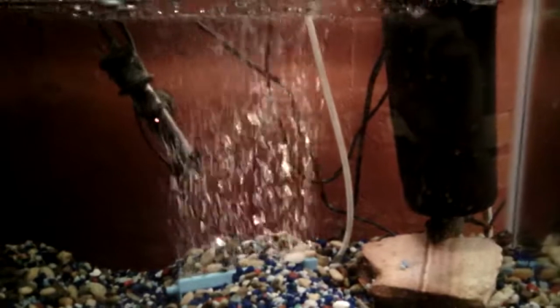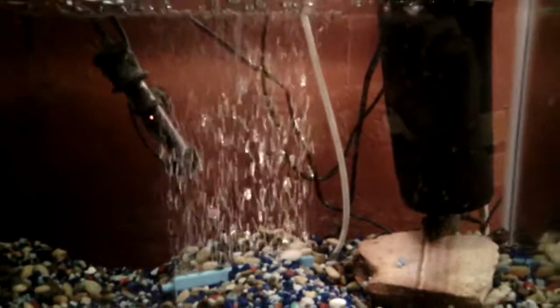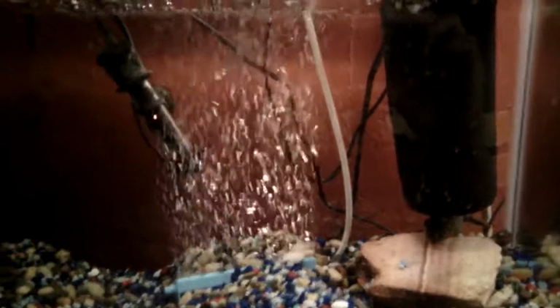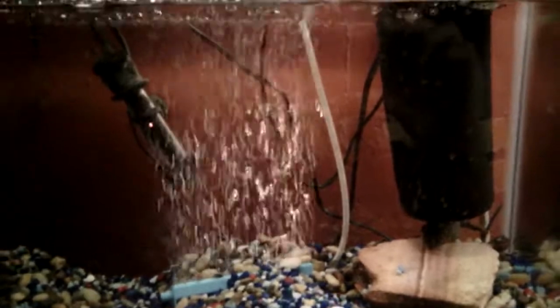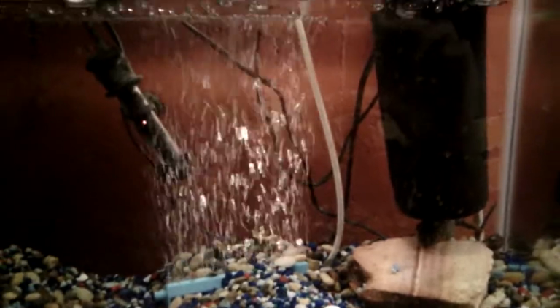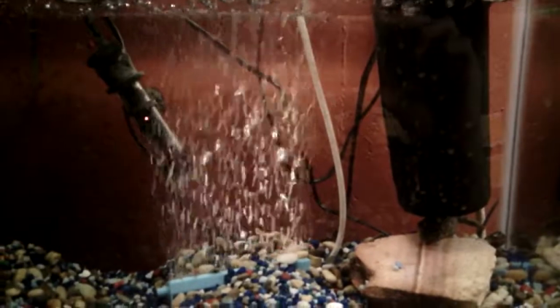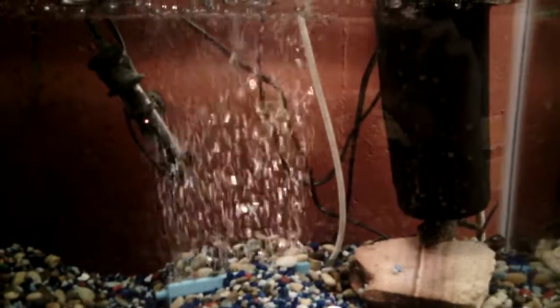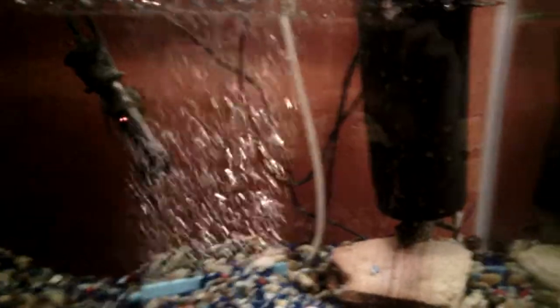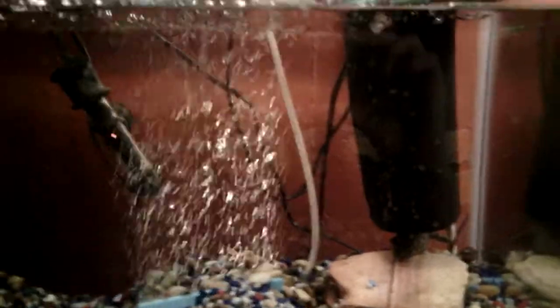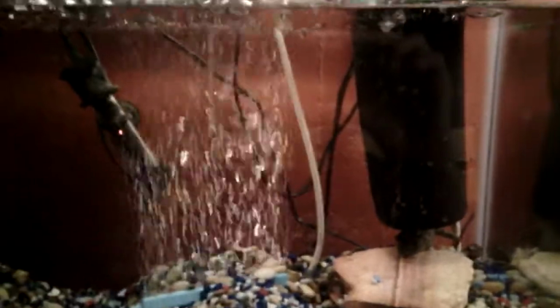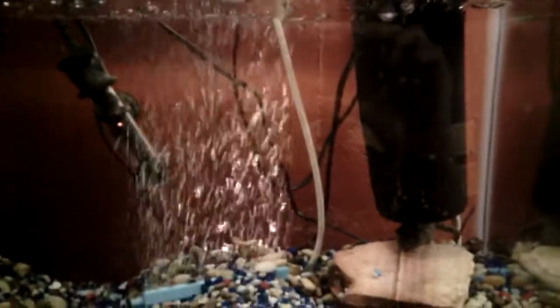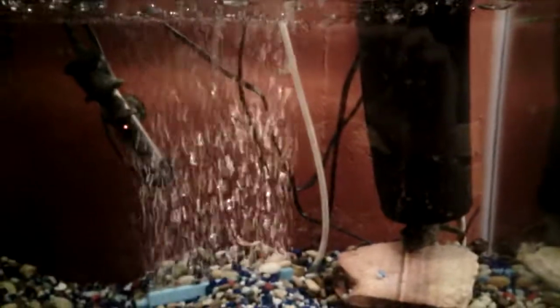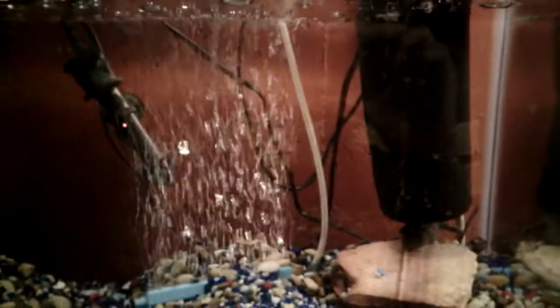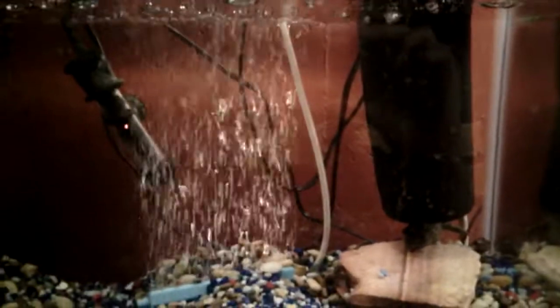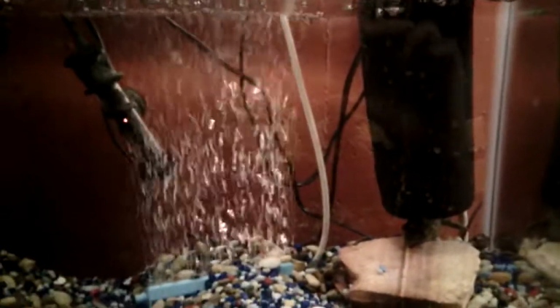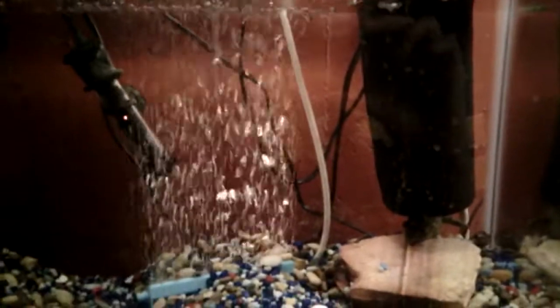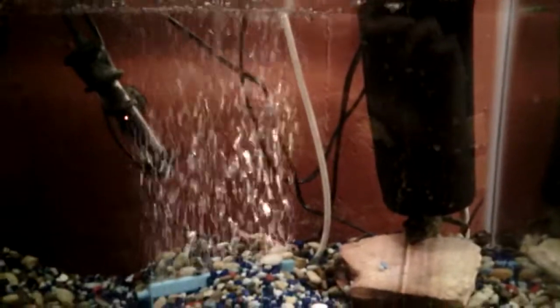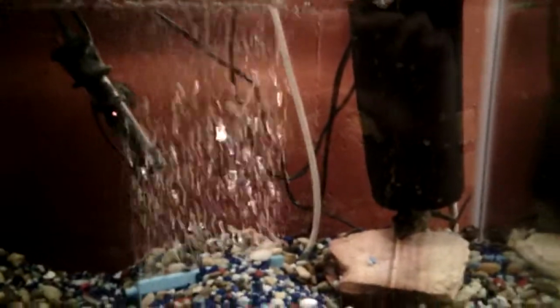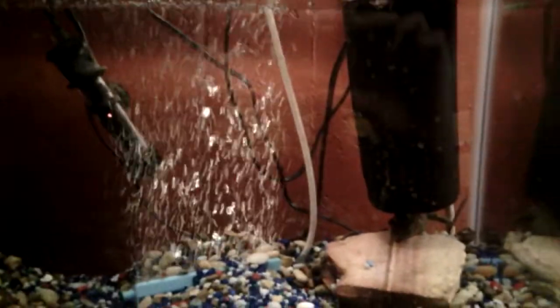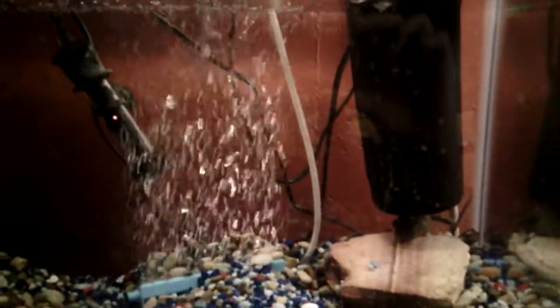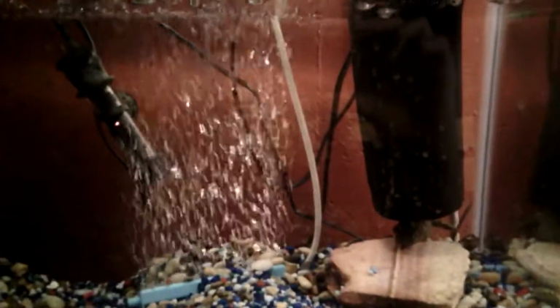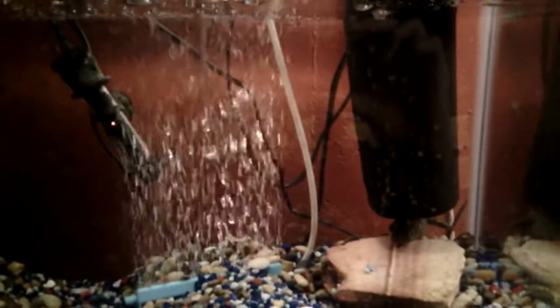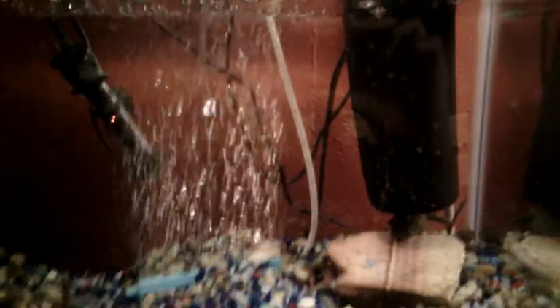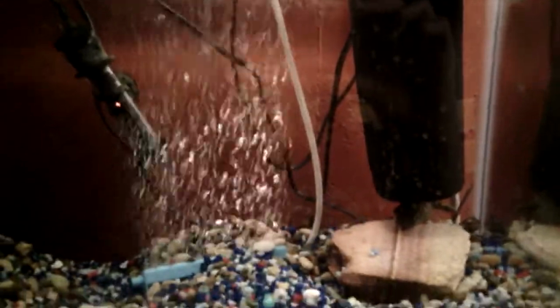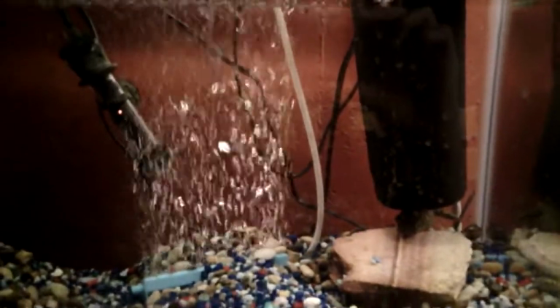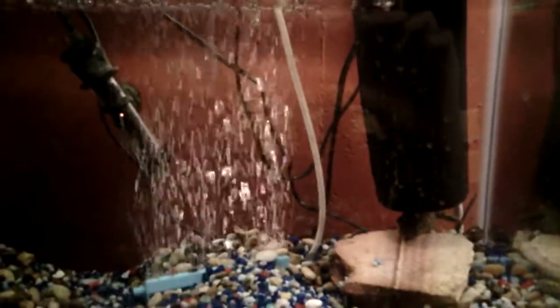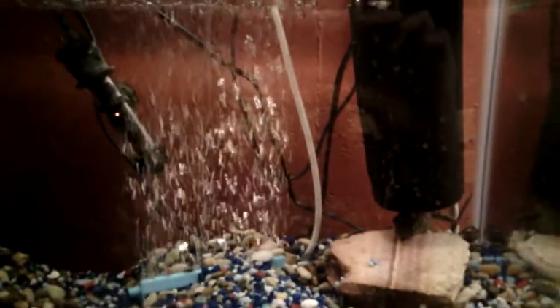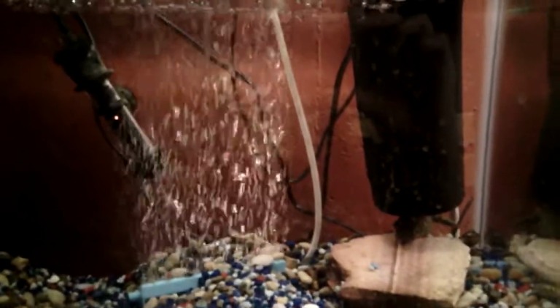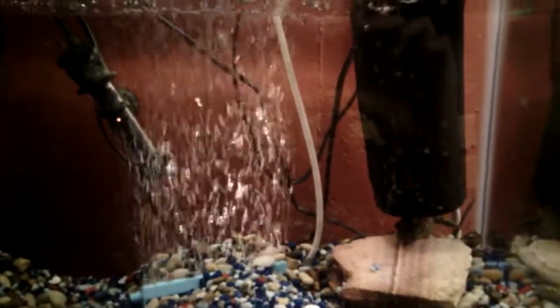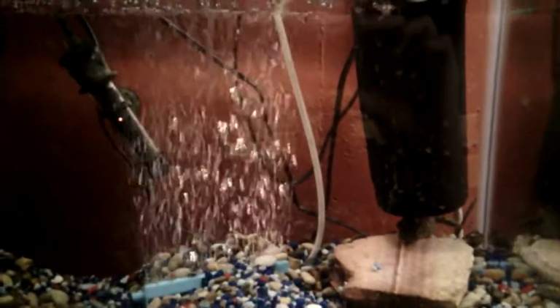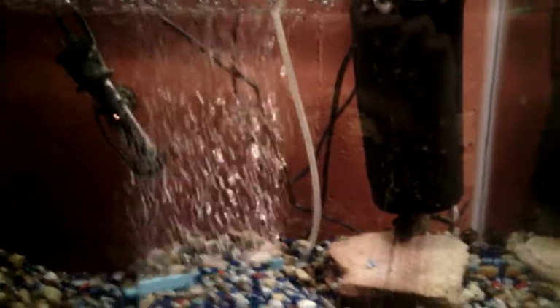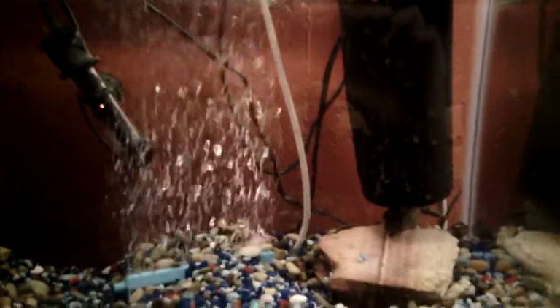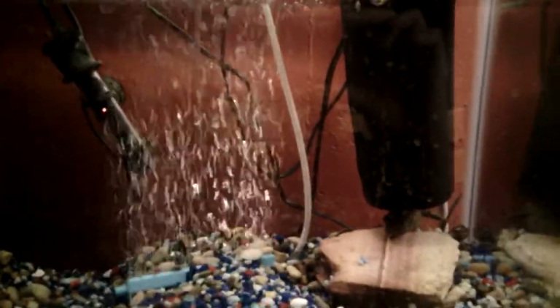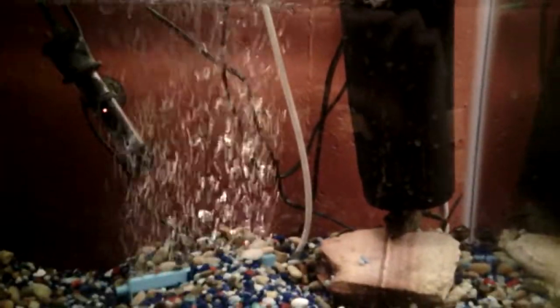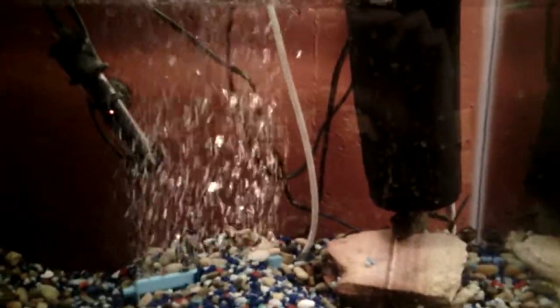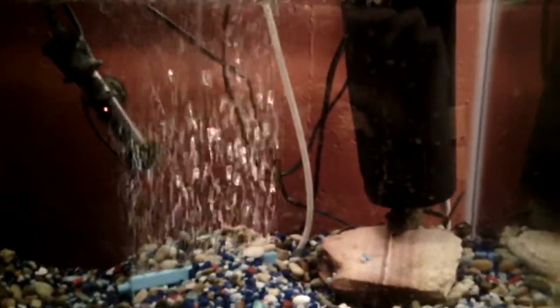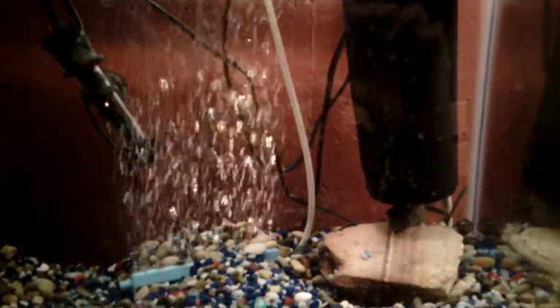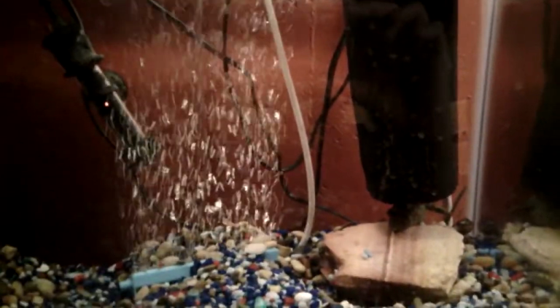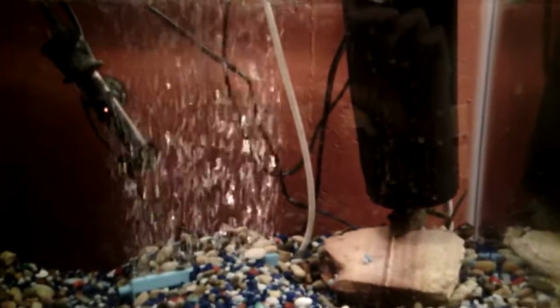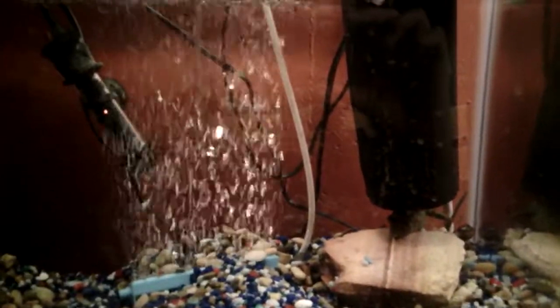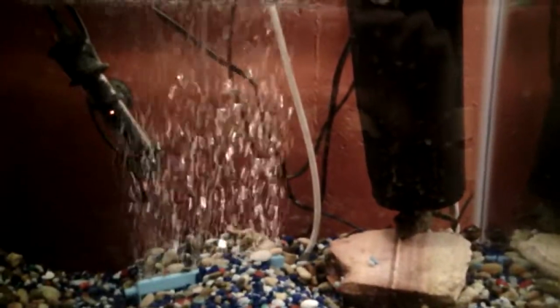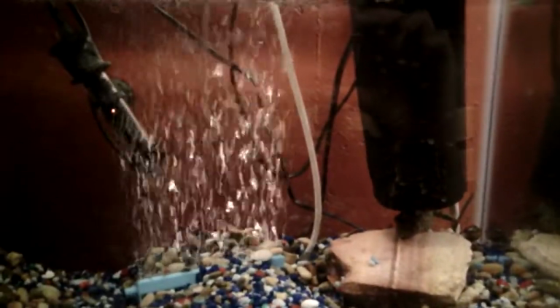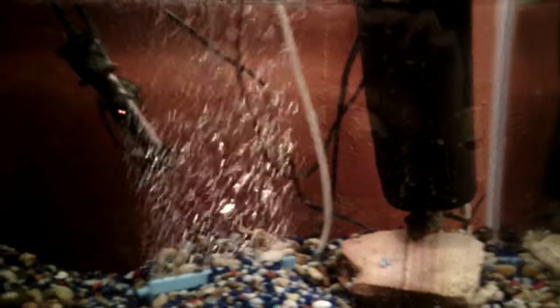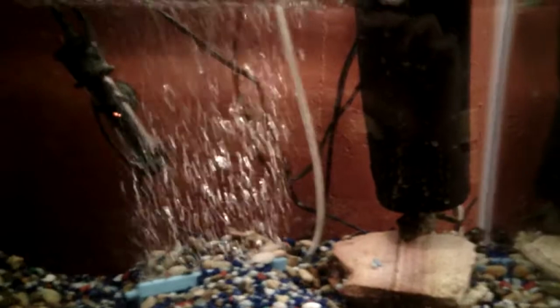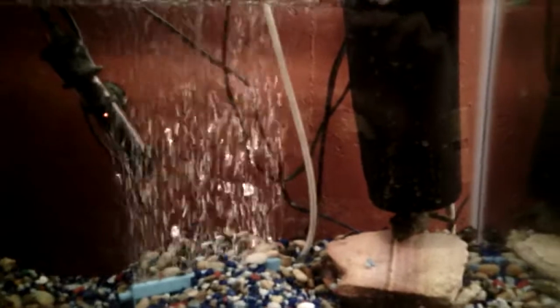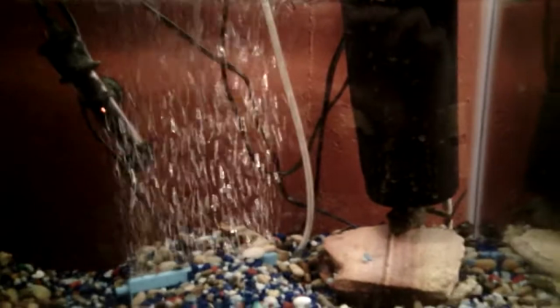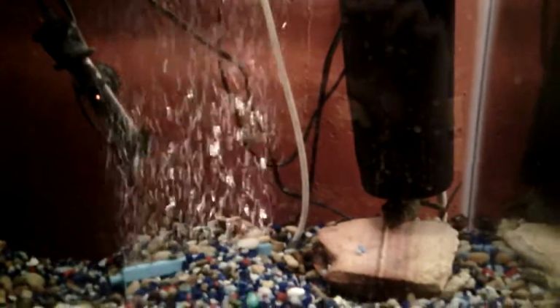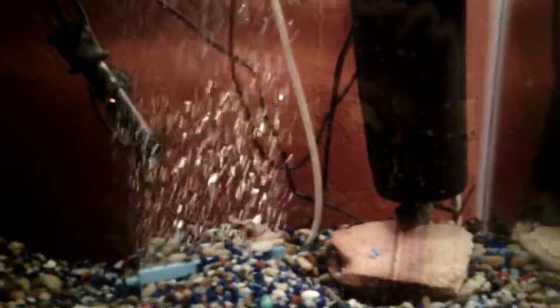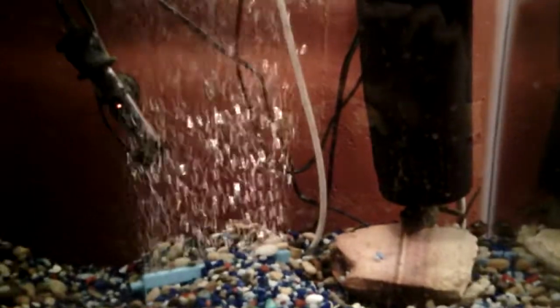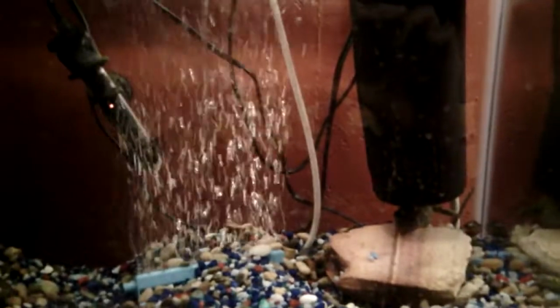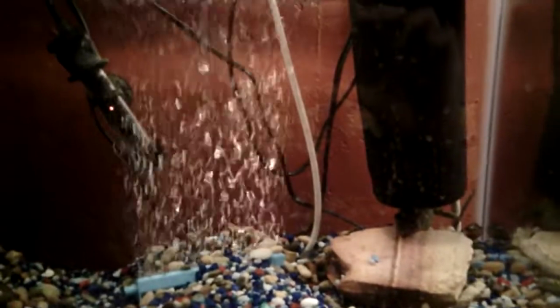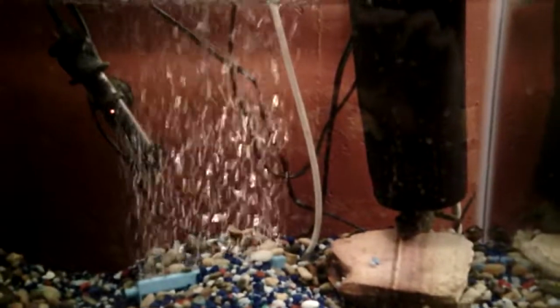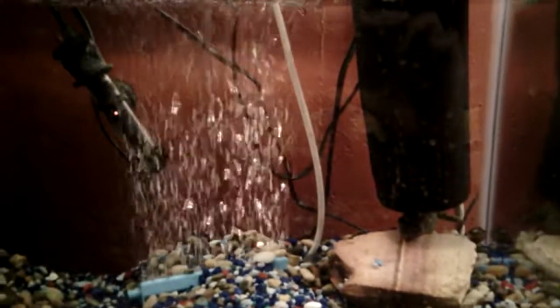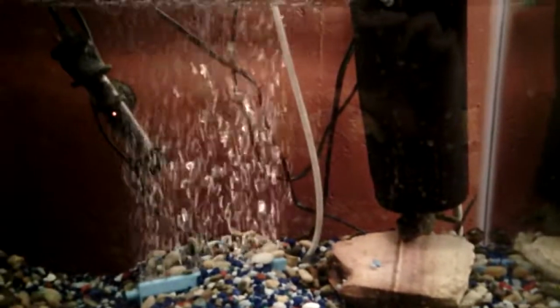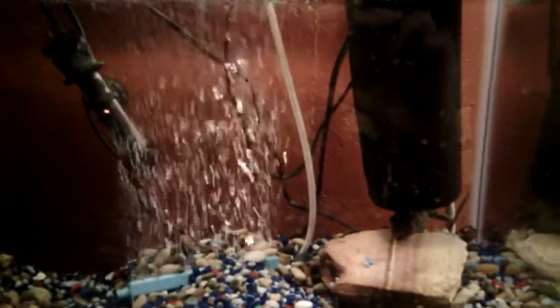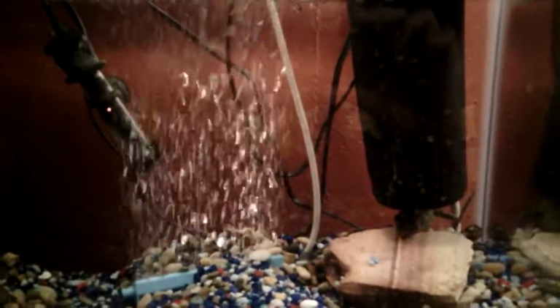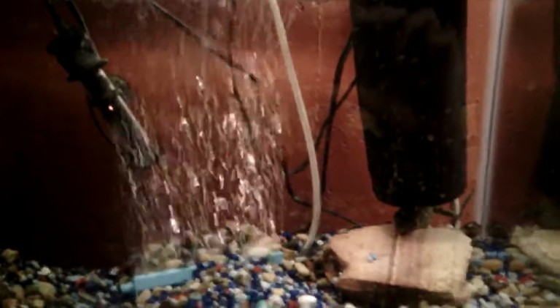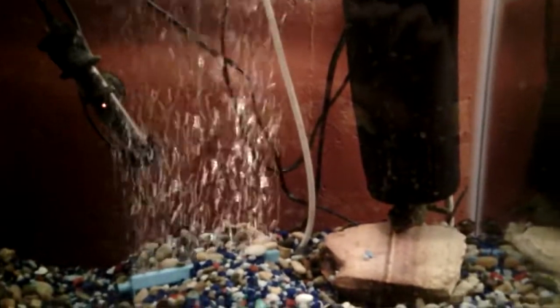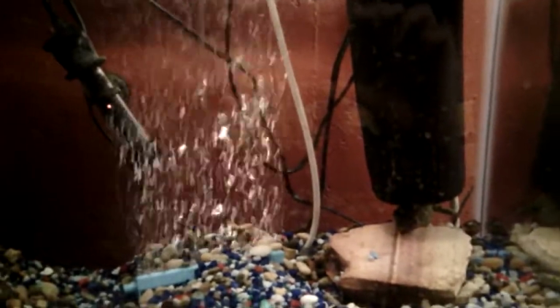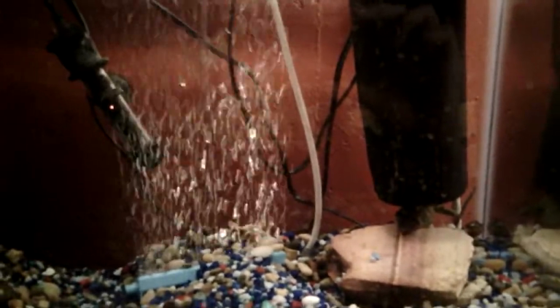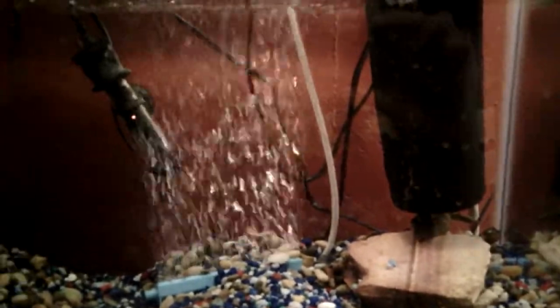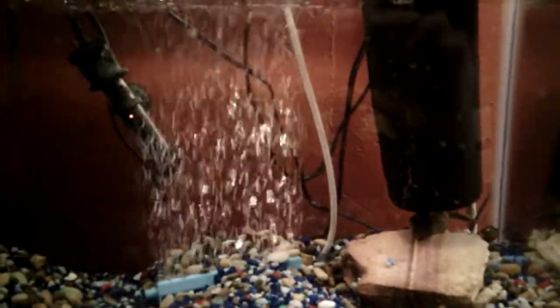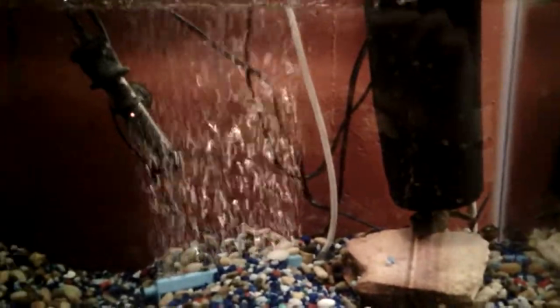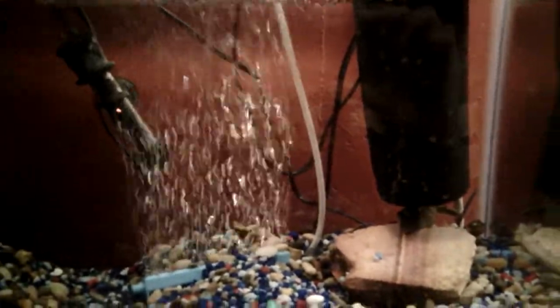He eats live minnows and grows to about 6 to 12 inches. Completely fresh water — no salt in this tank at all.